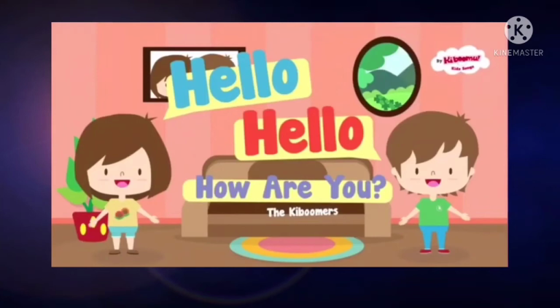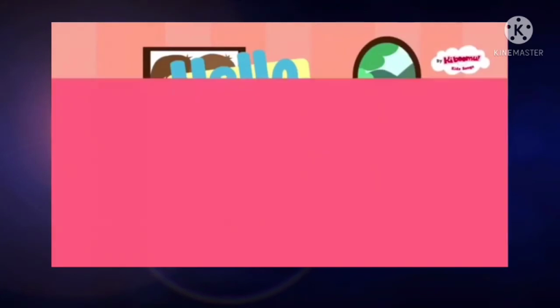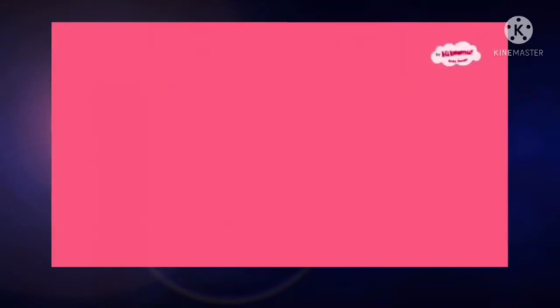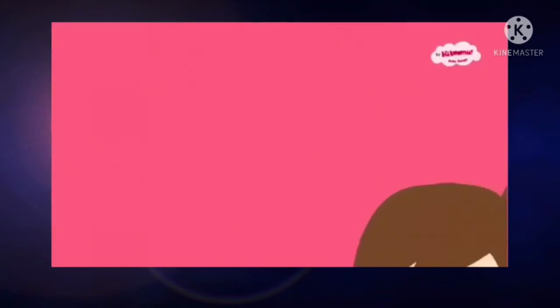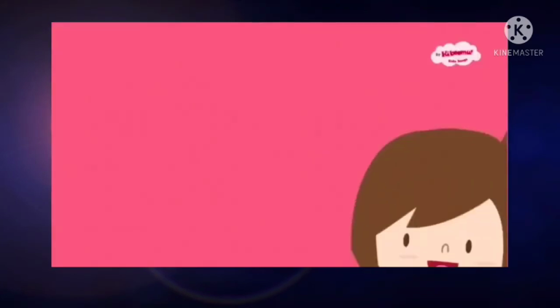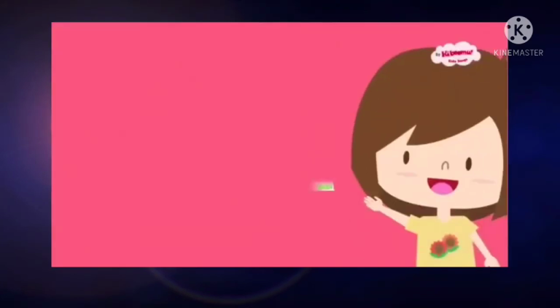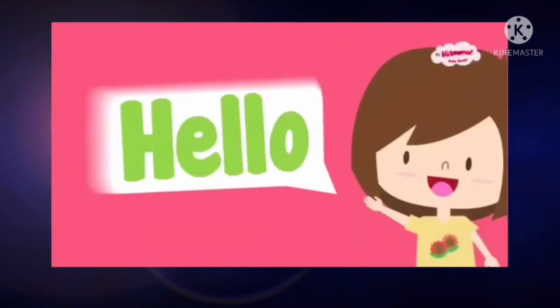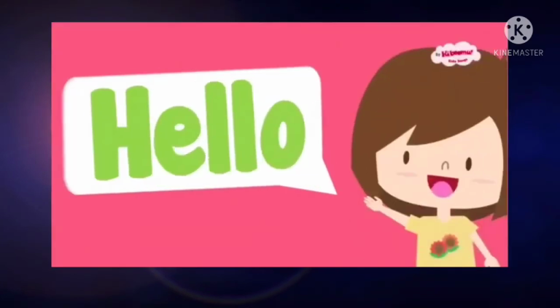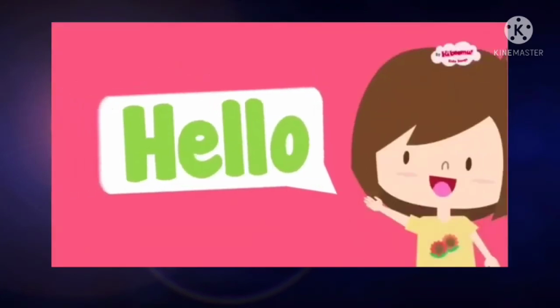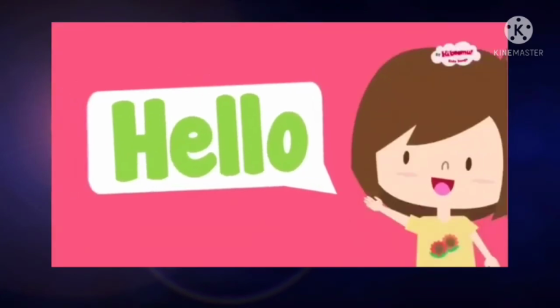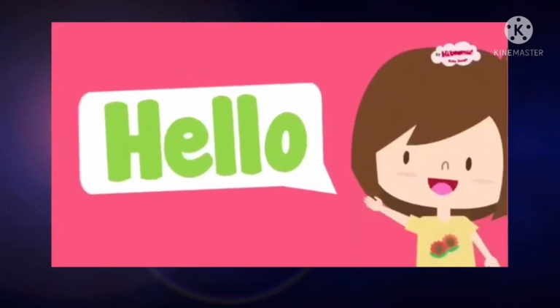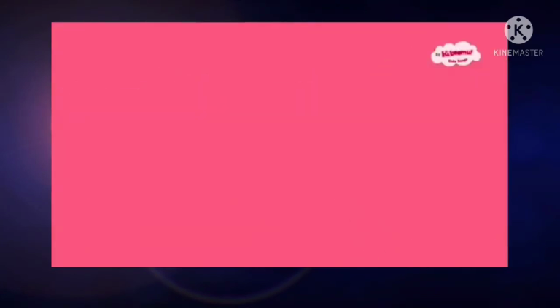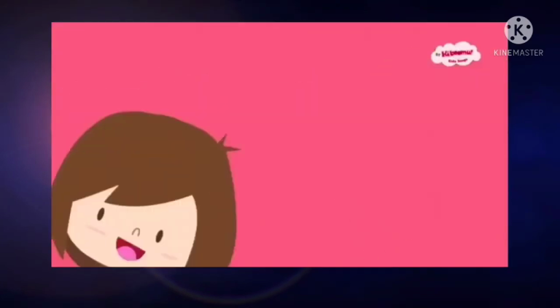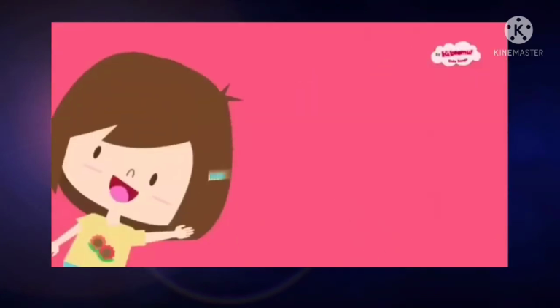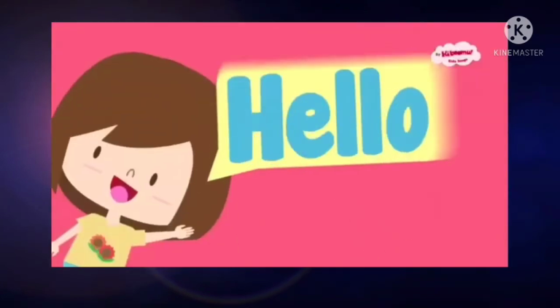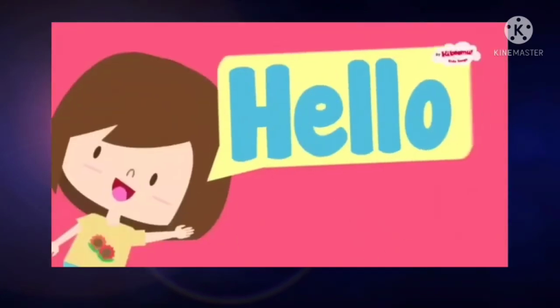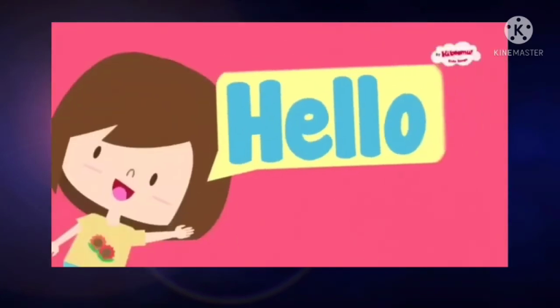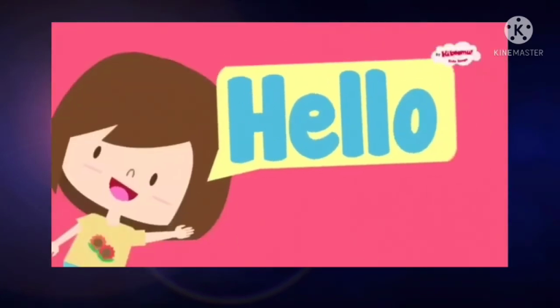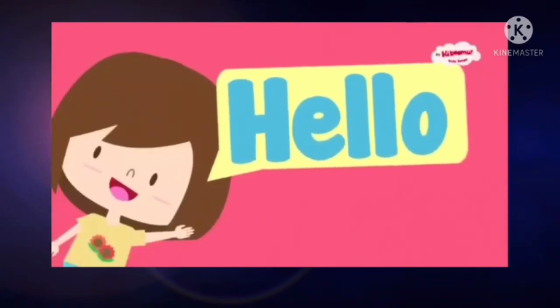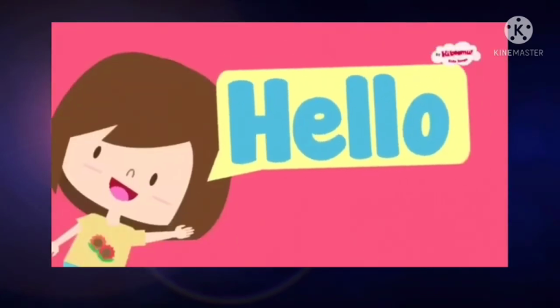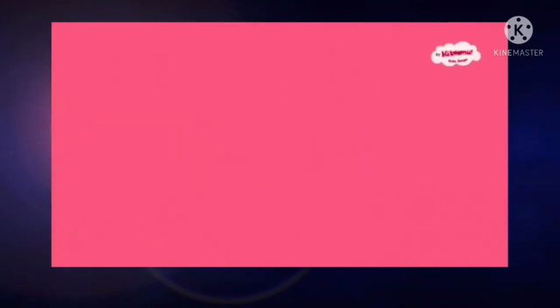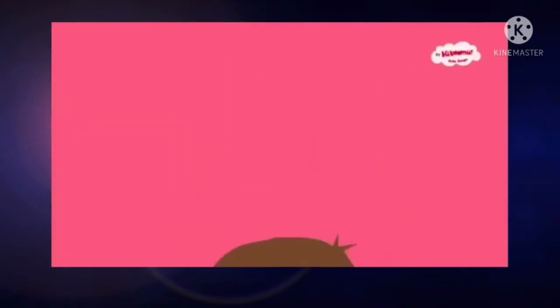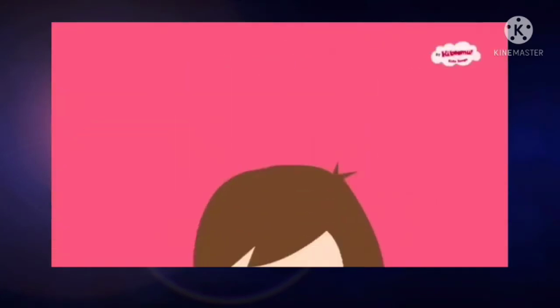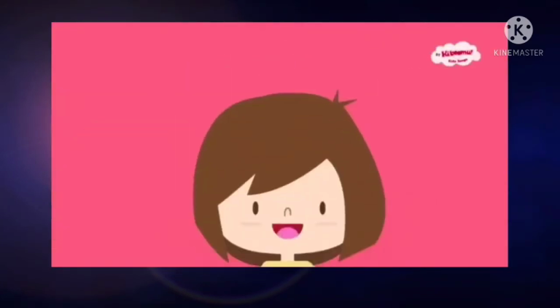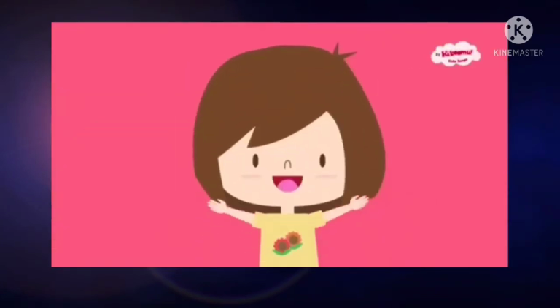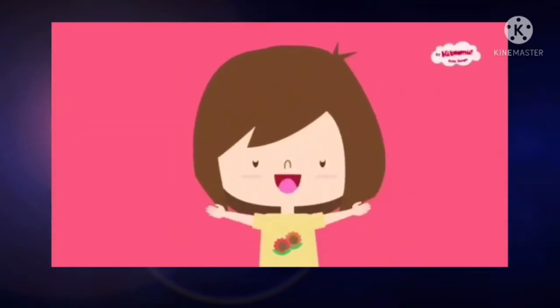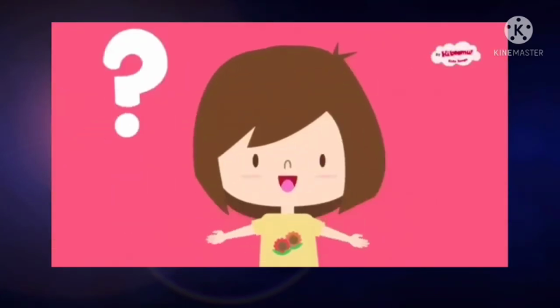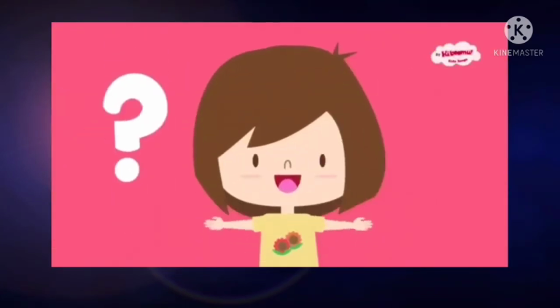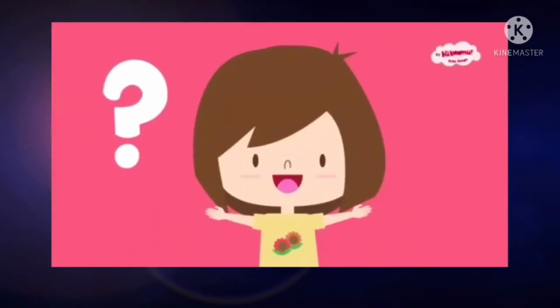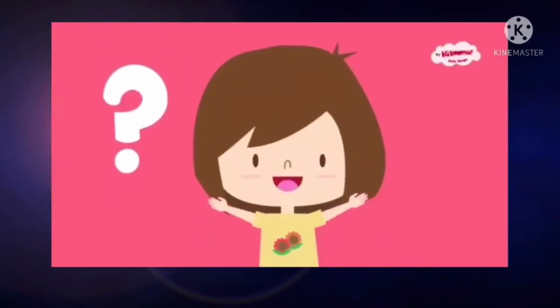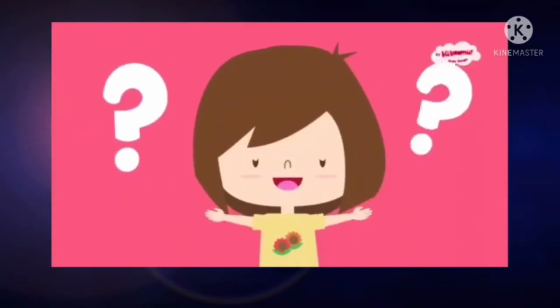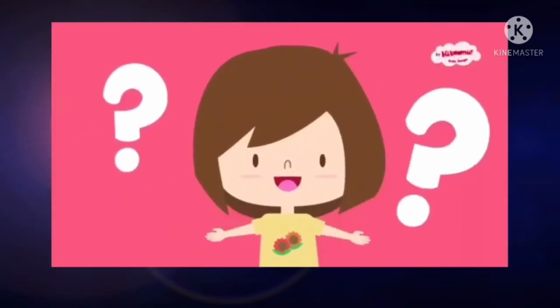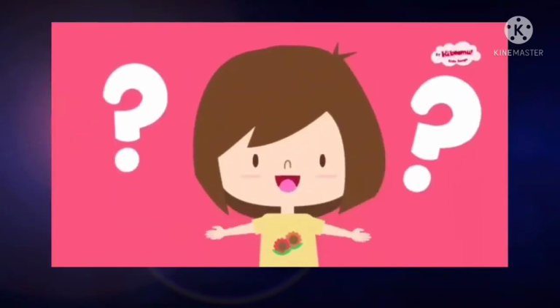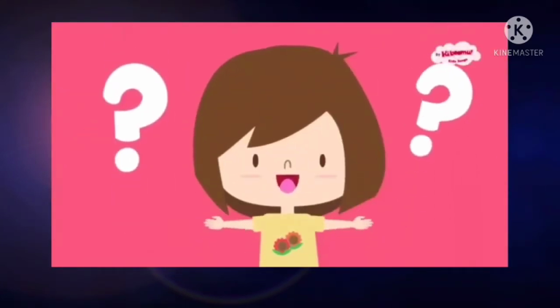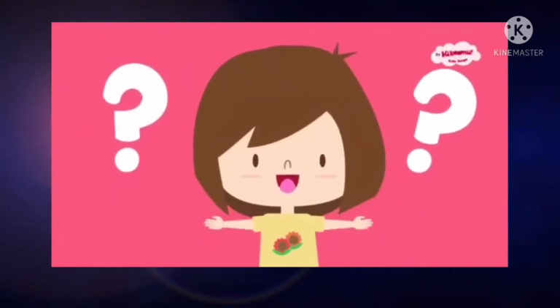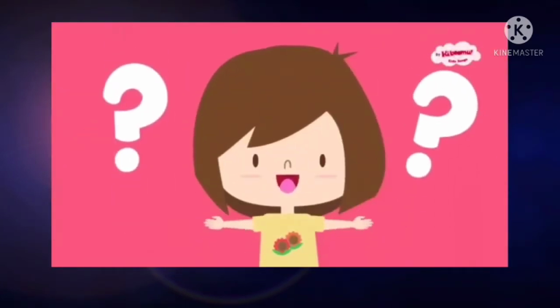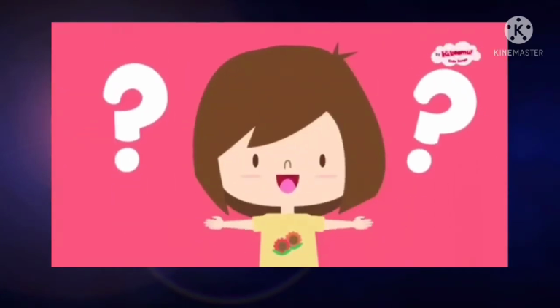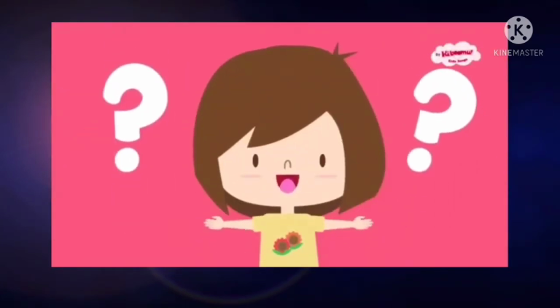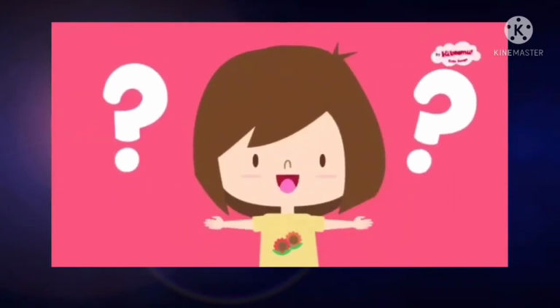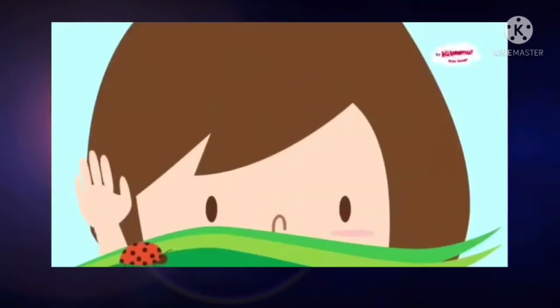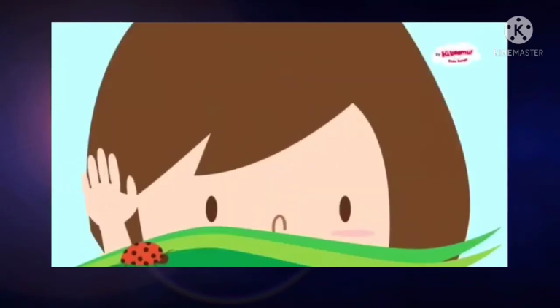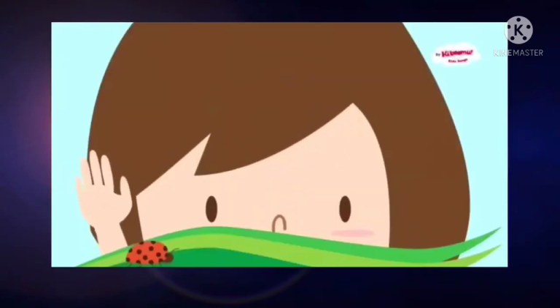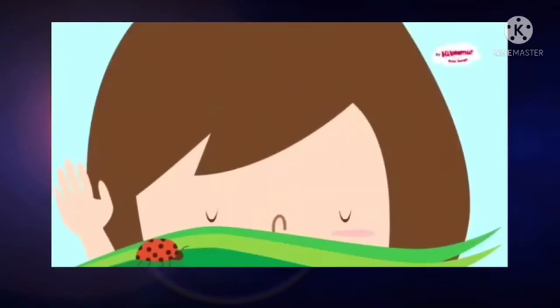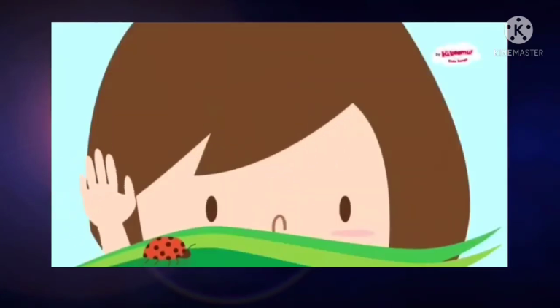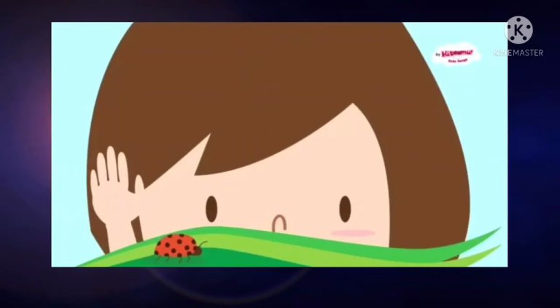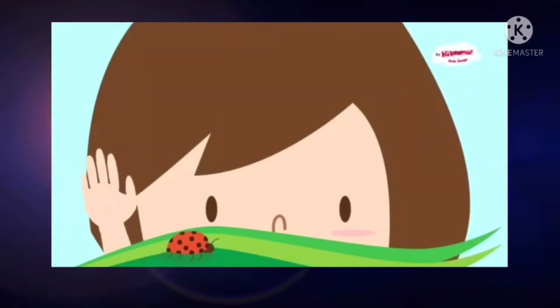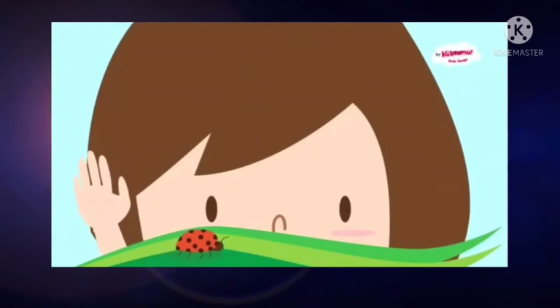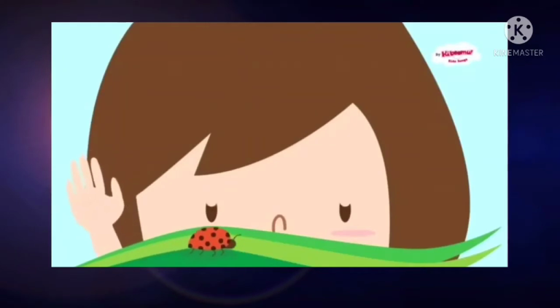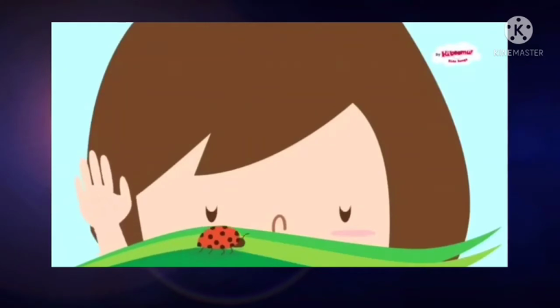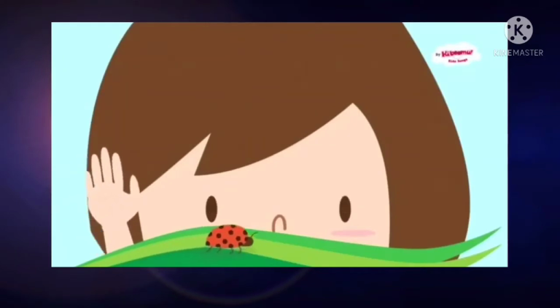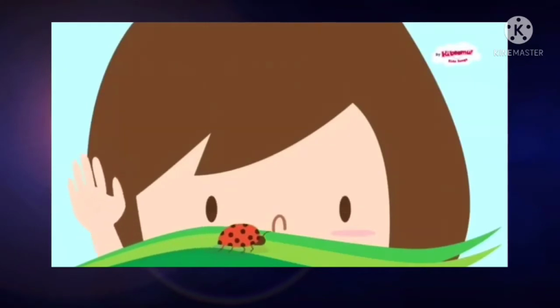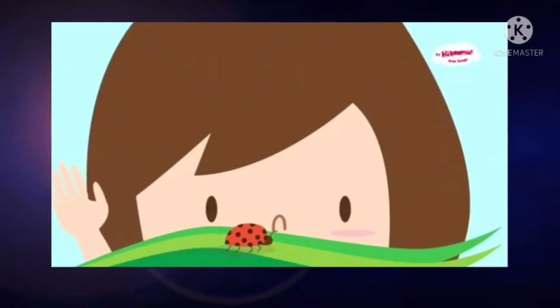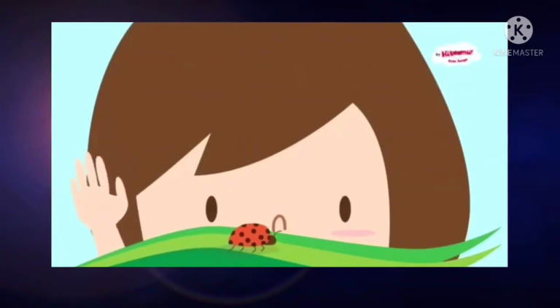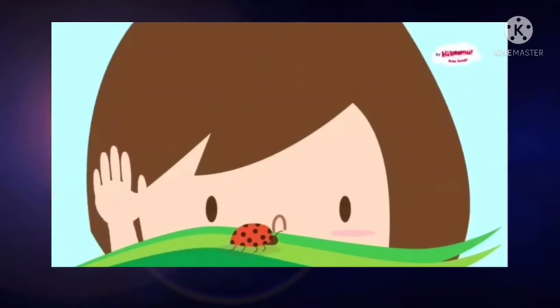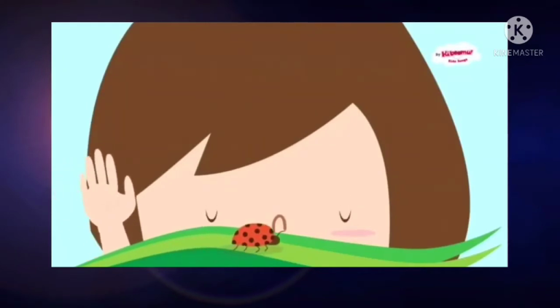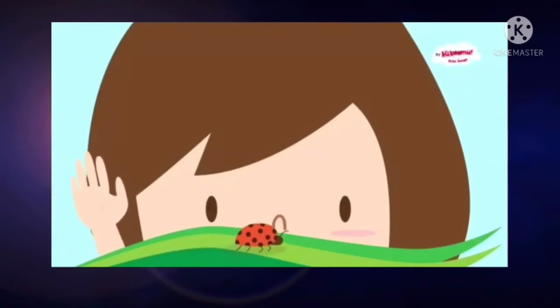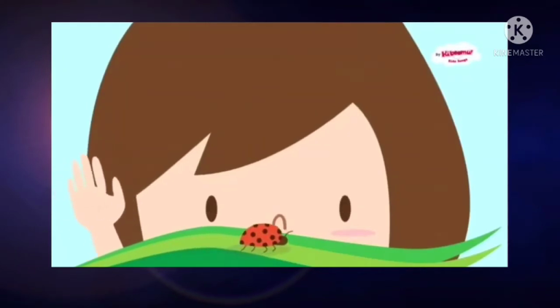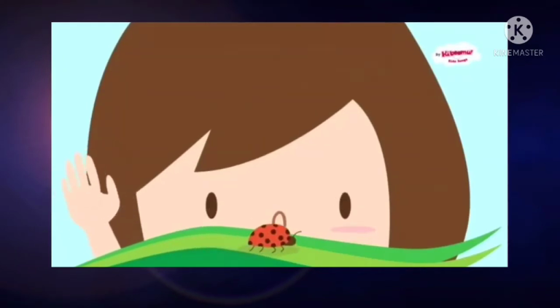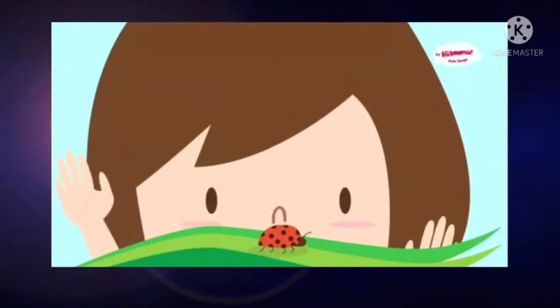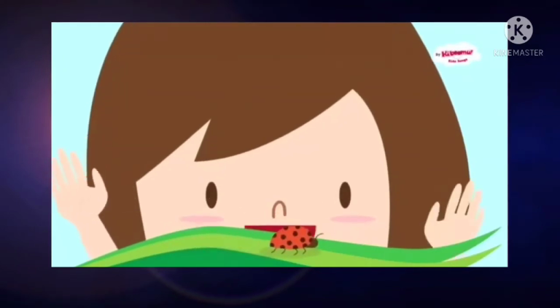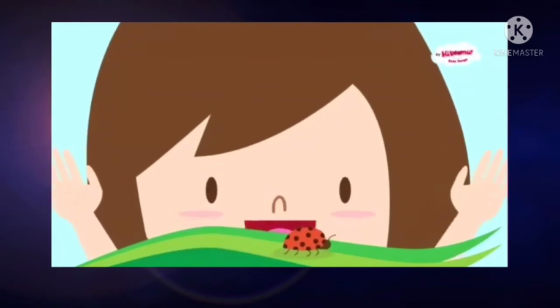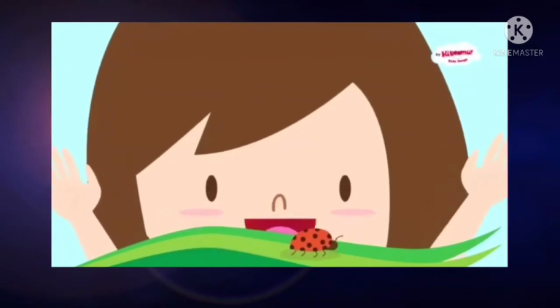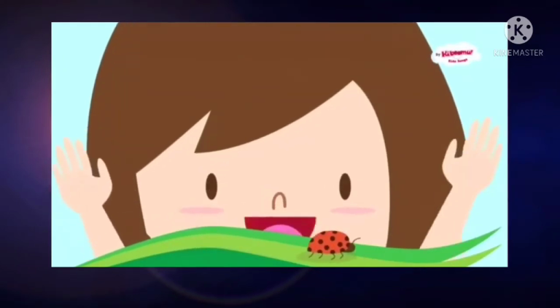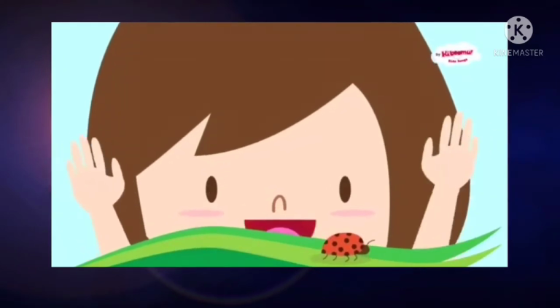Hello, hello, how are you? Hello, hello, how are you?